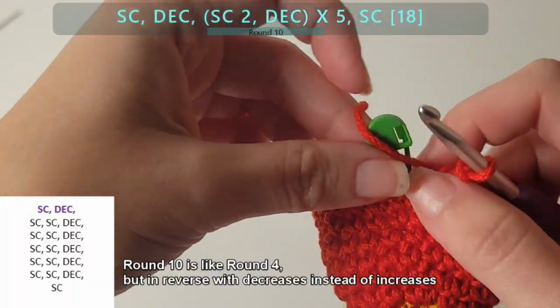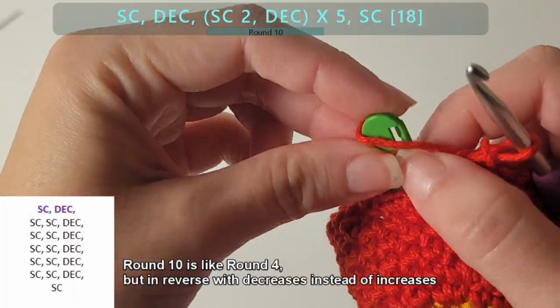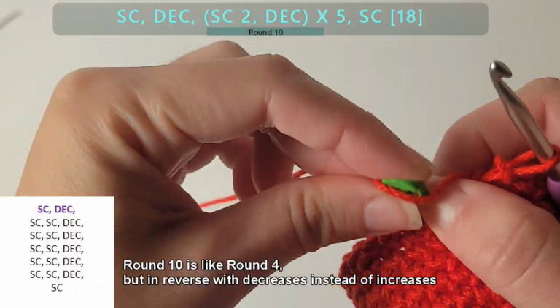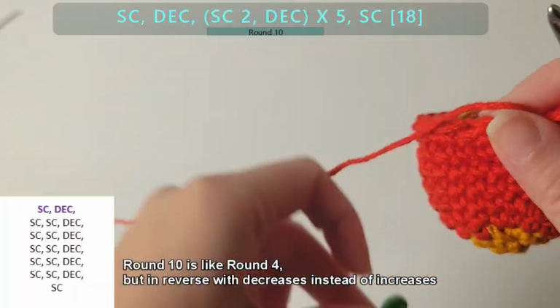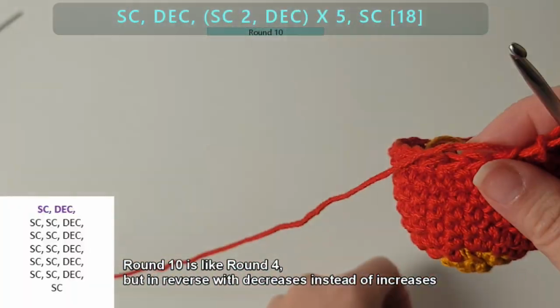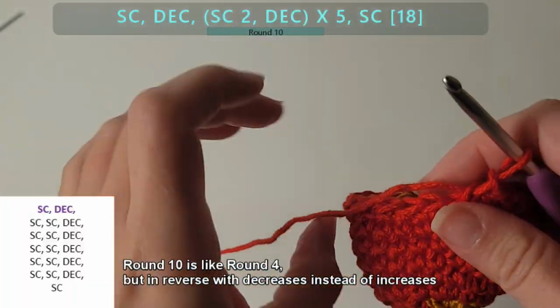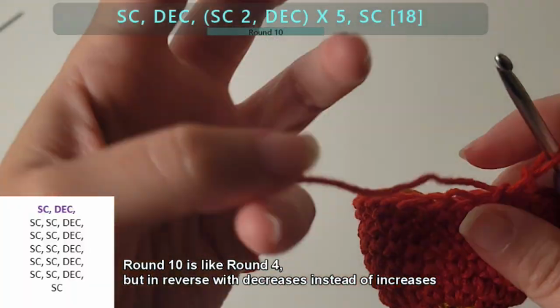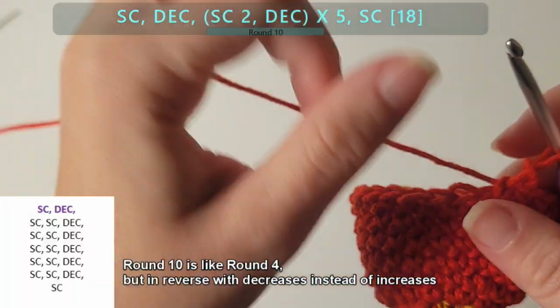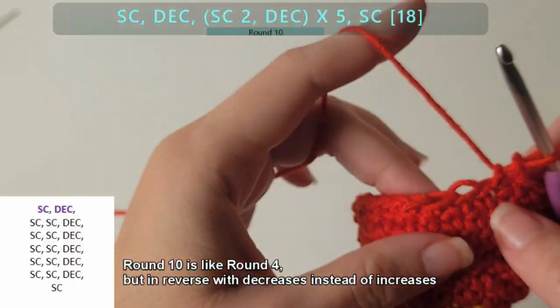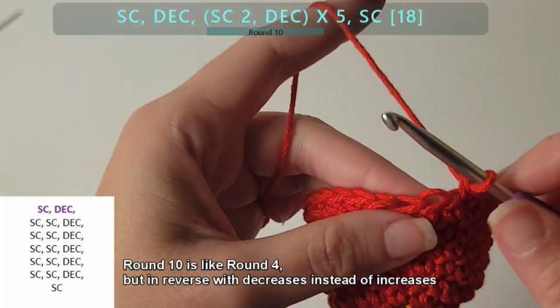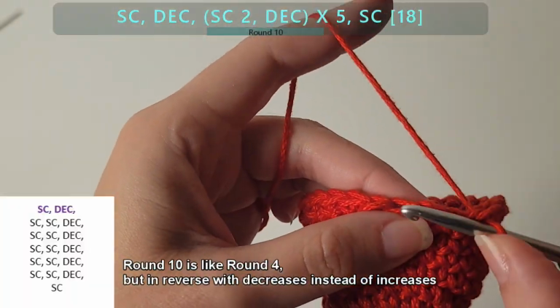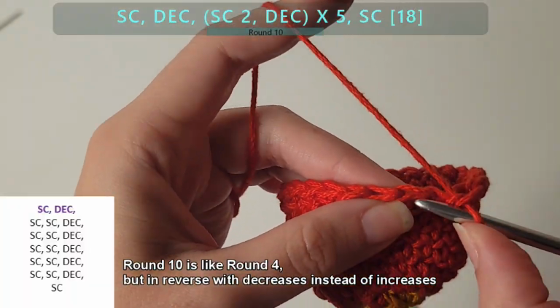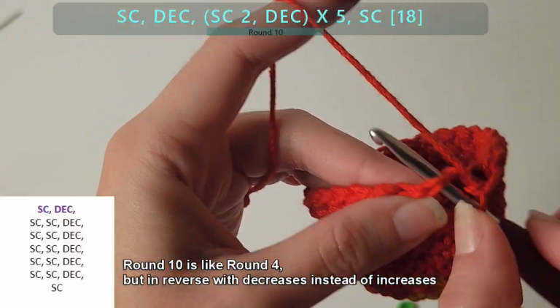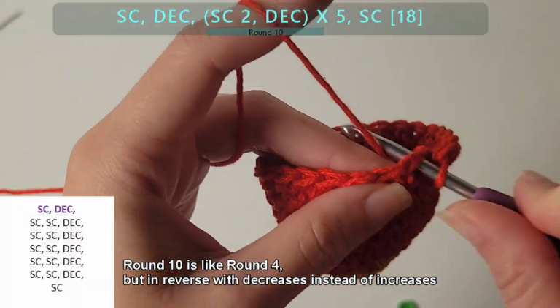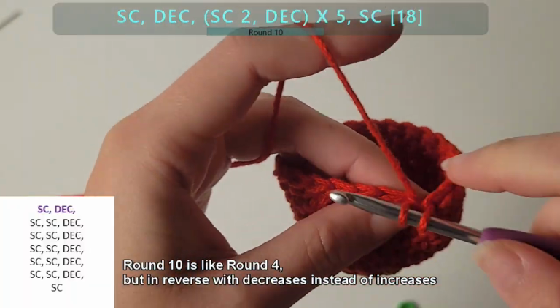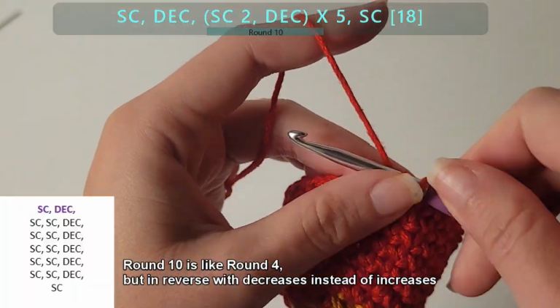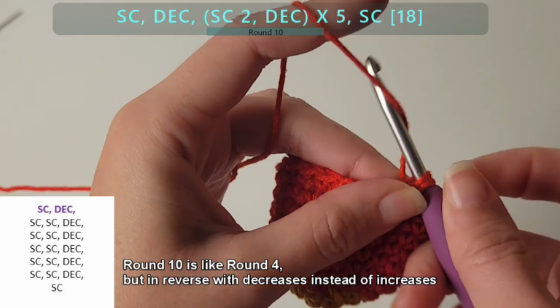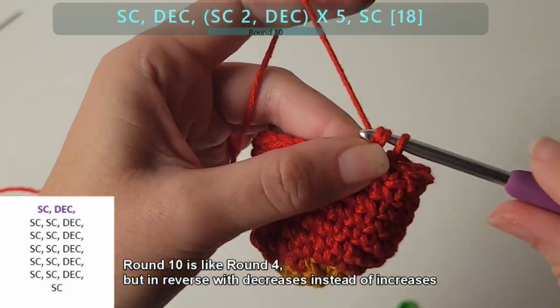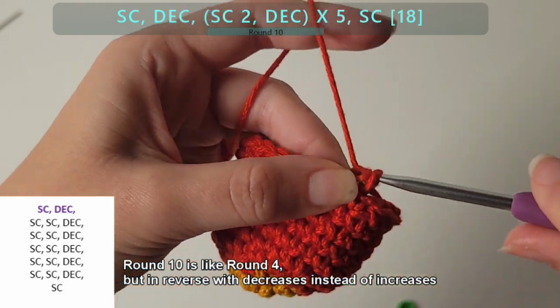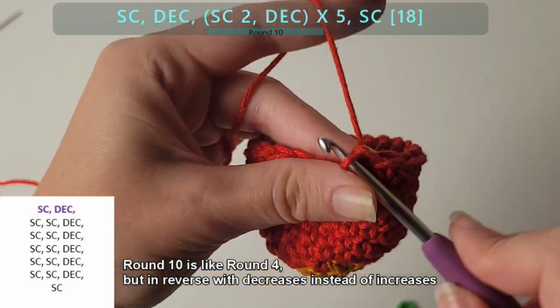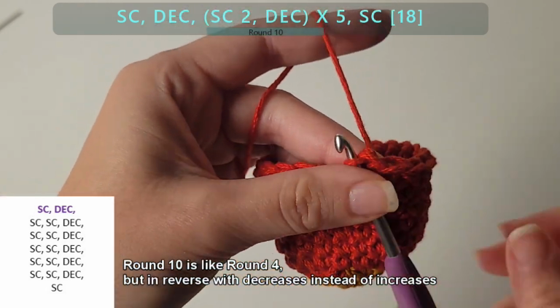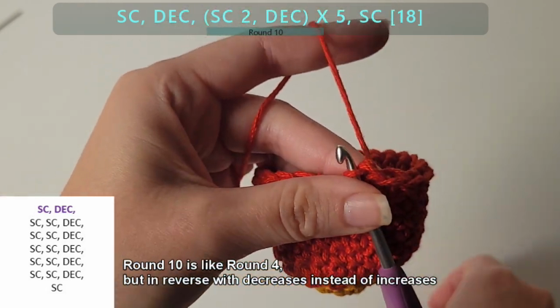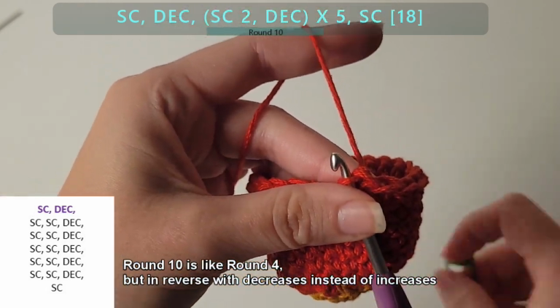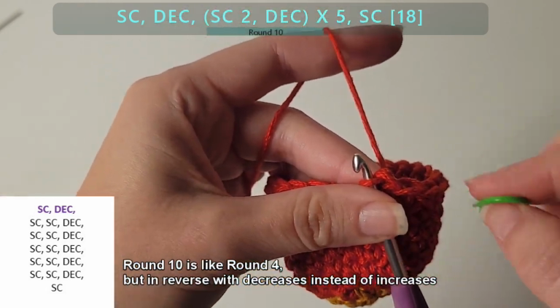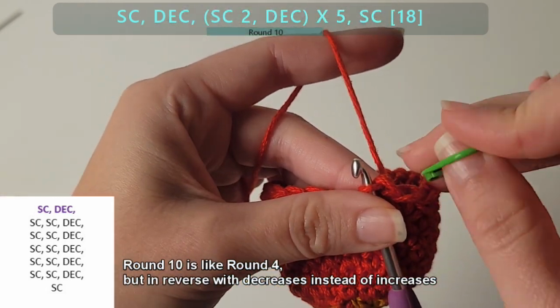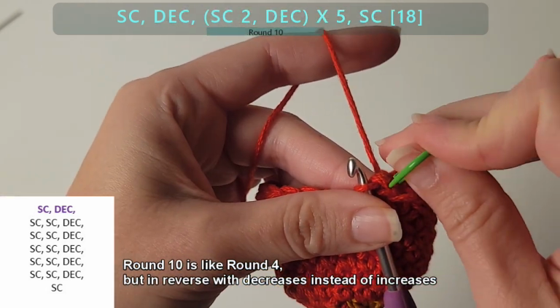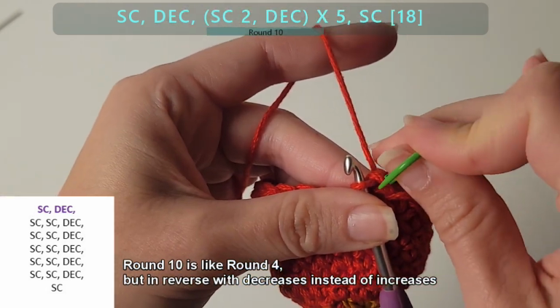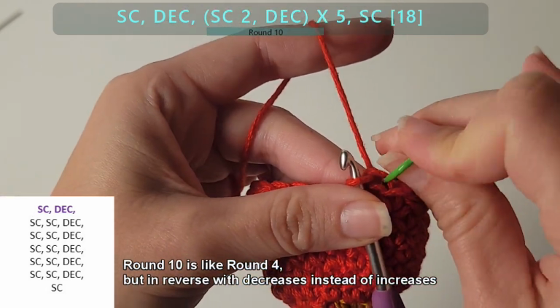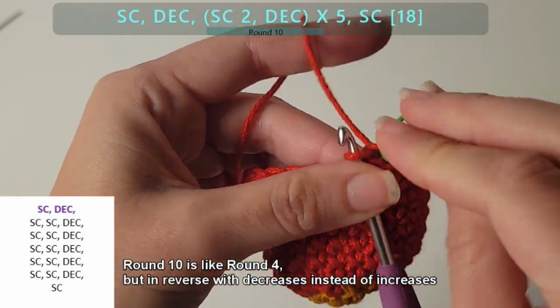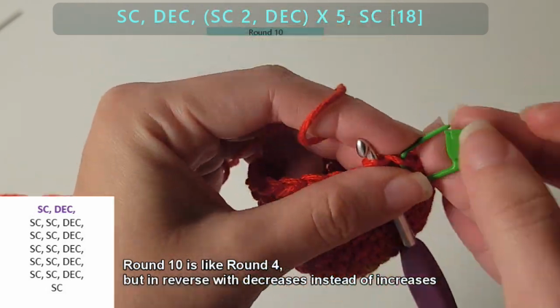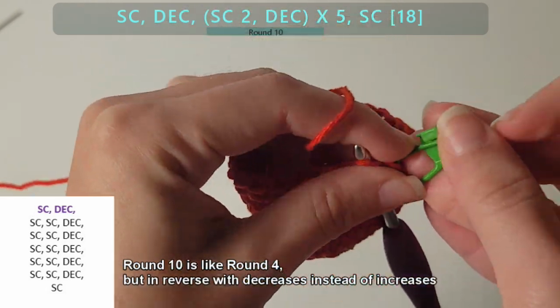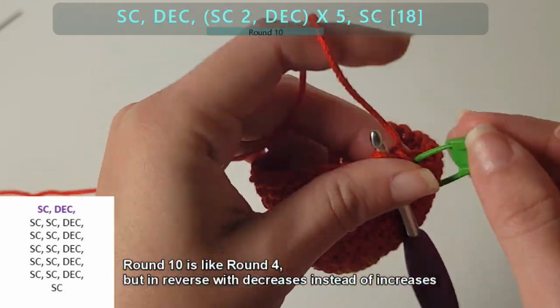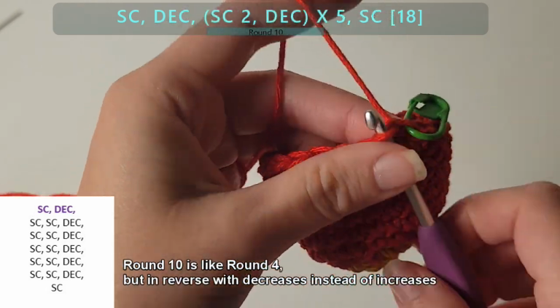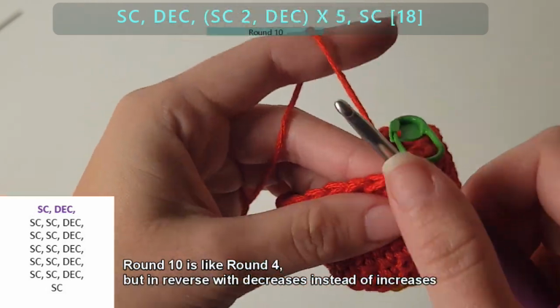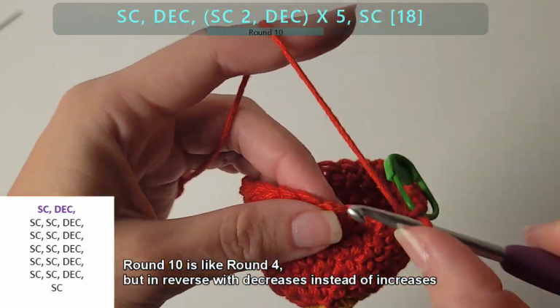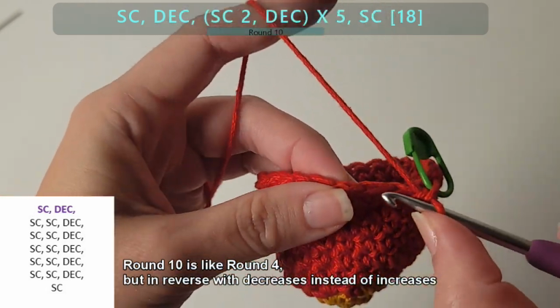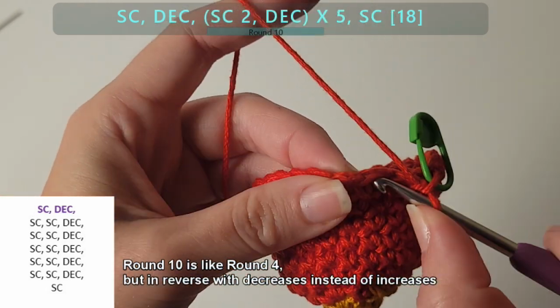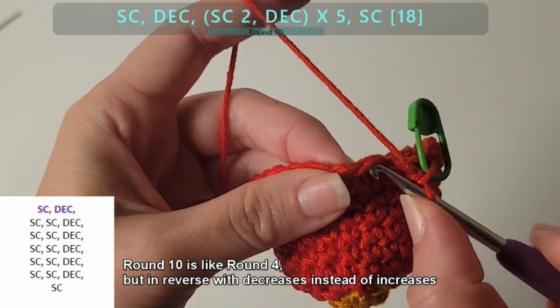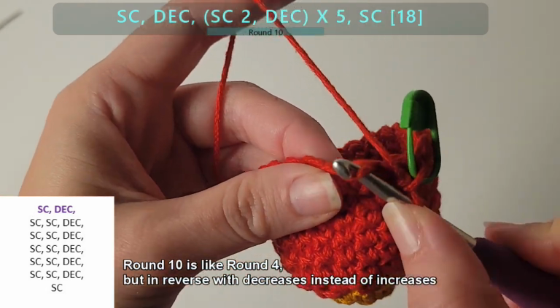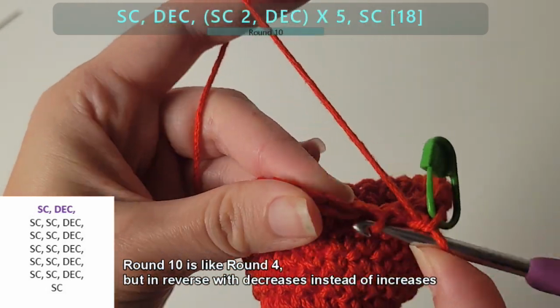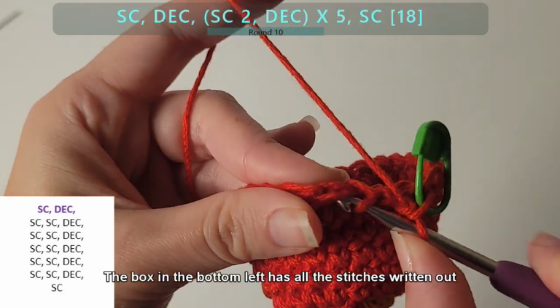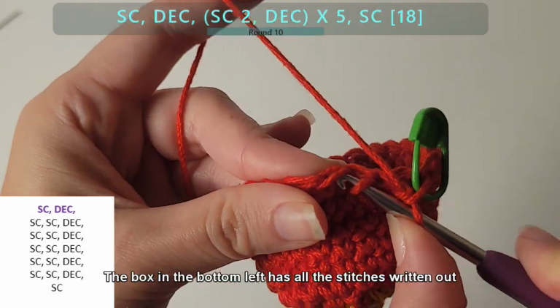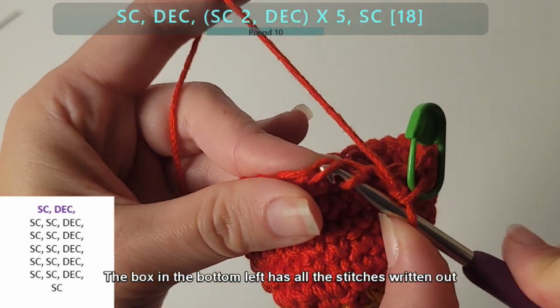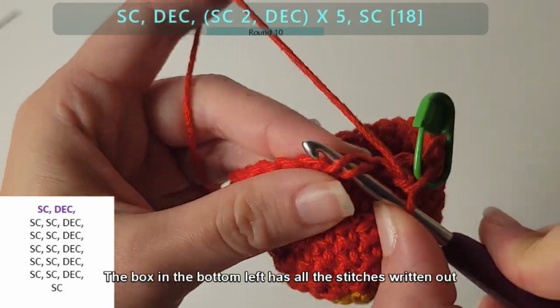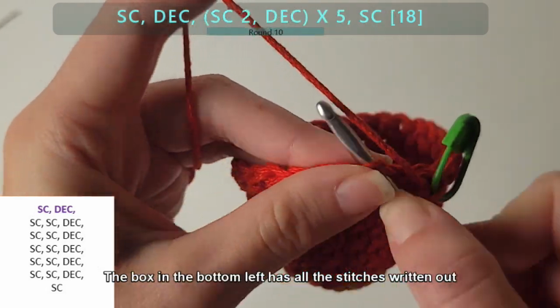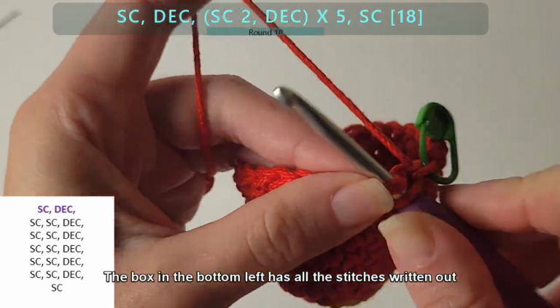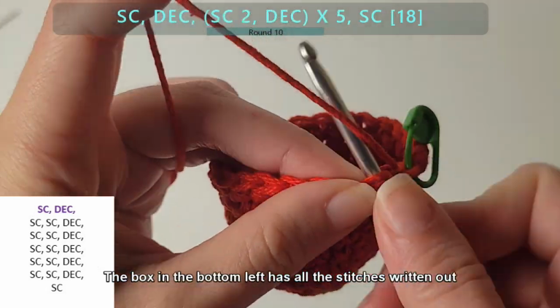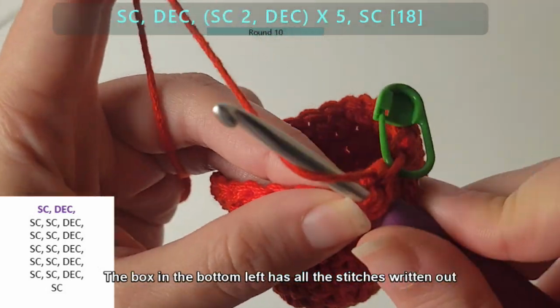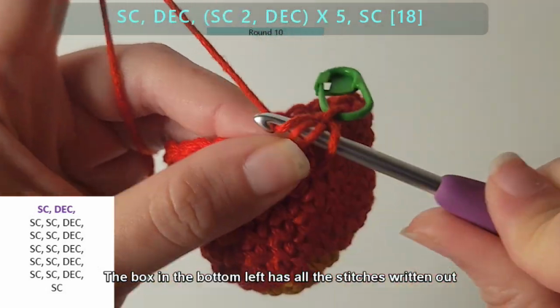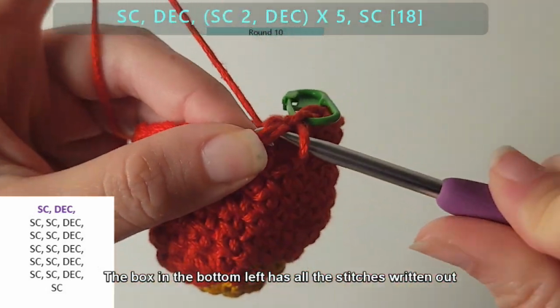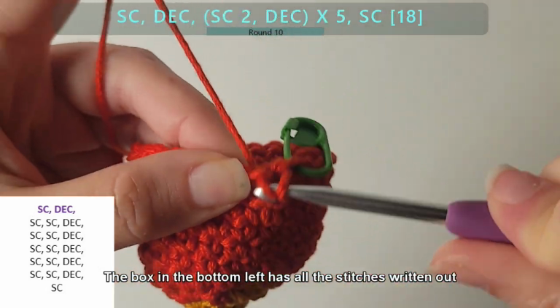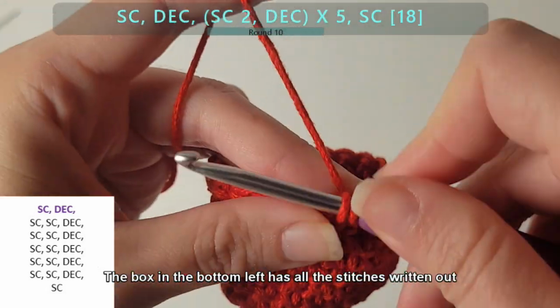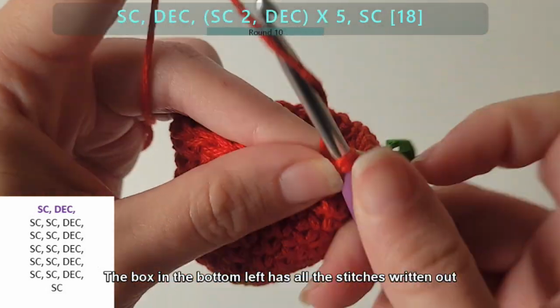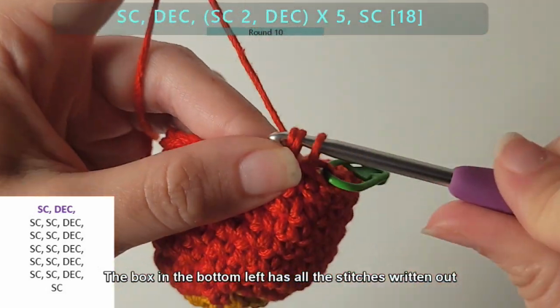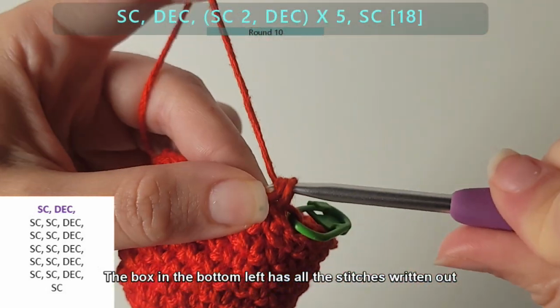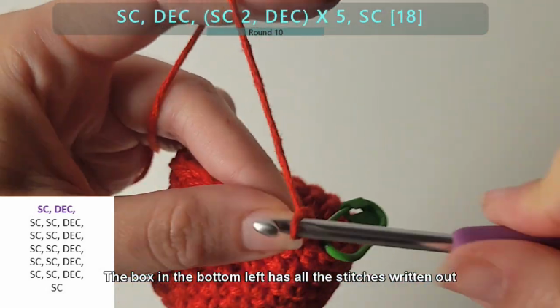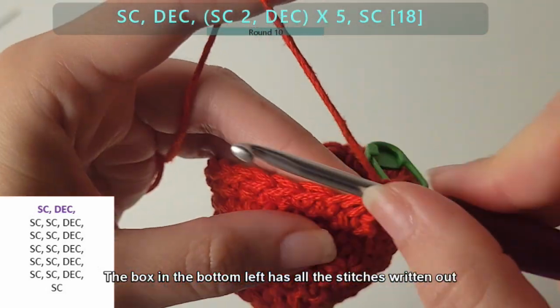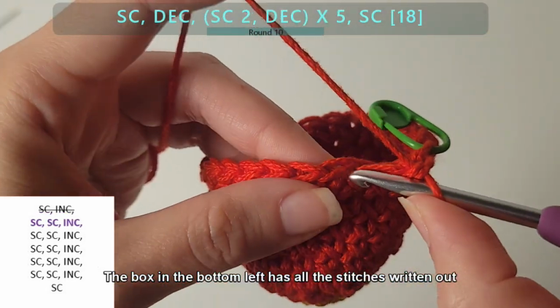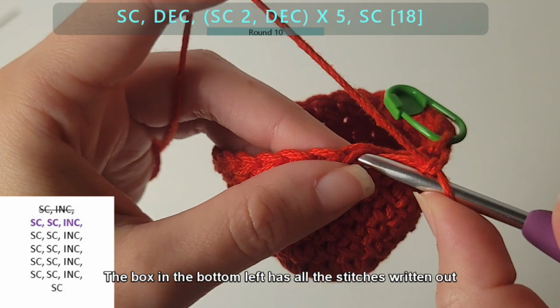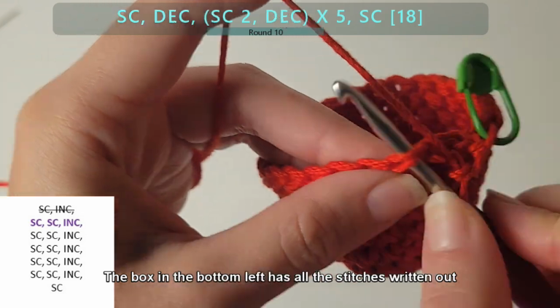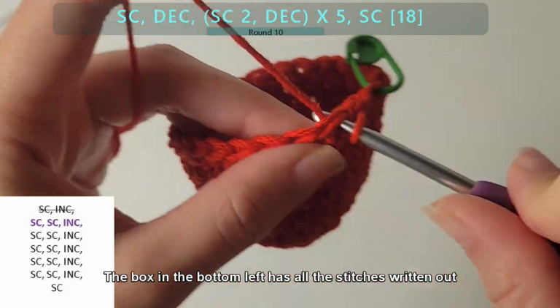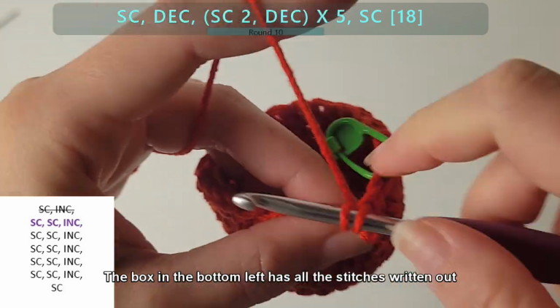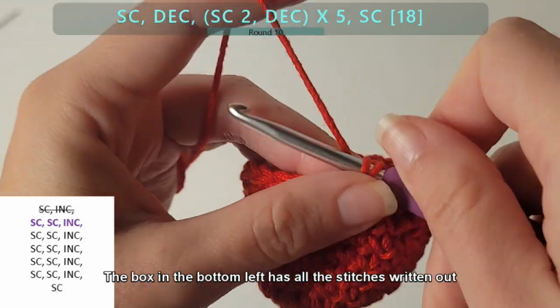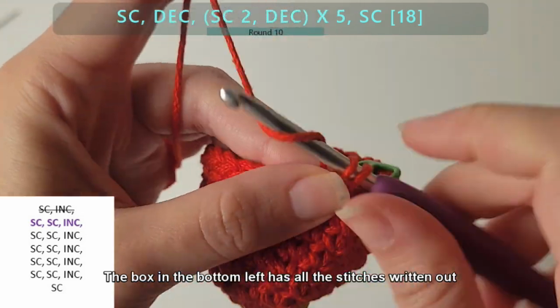Round 10 is like round 4, but in reverse, with decreases instead of increases. The box in the bottom left has all of the stitches written out for you.